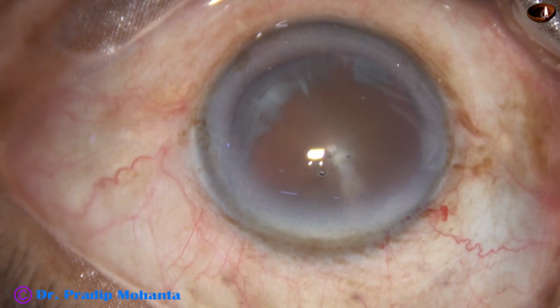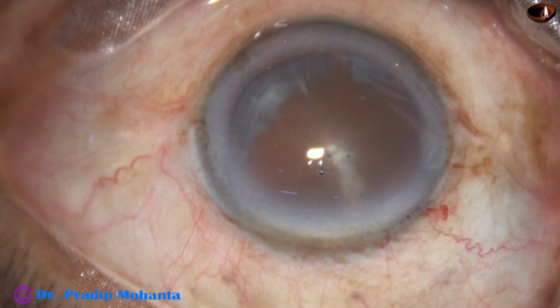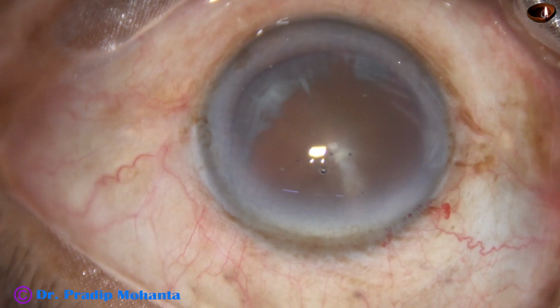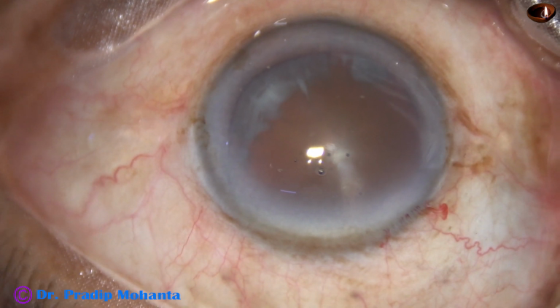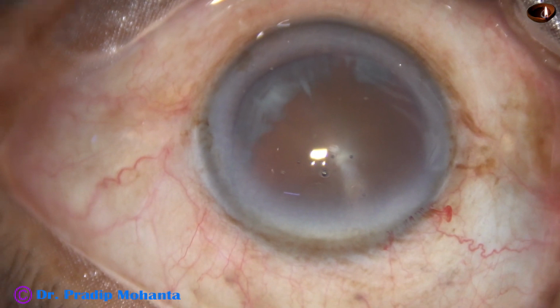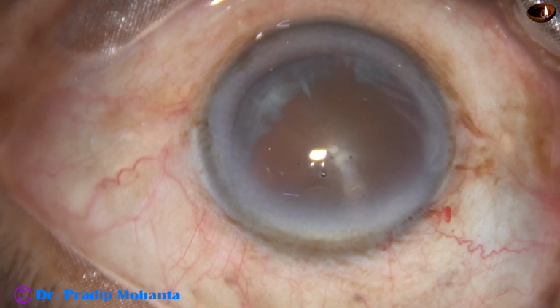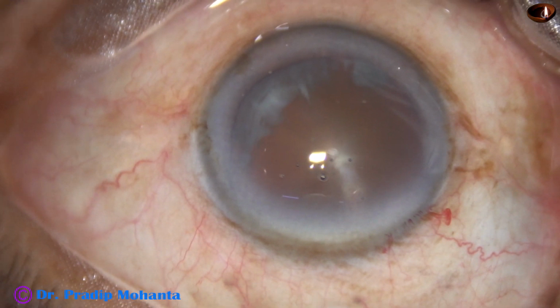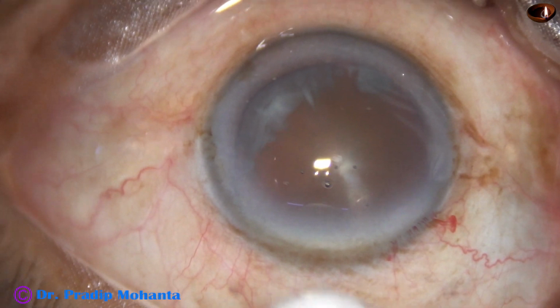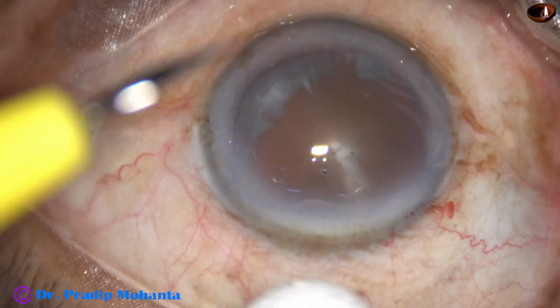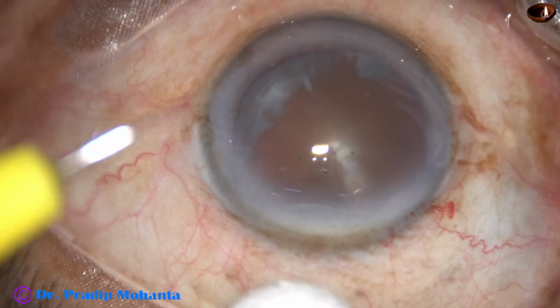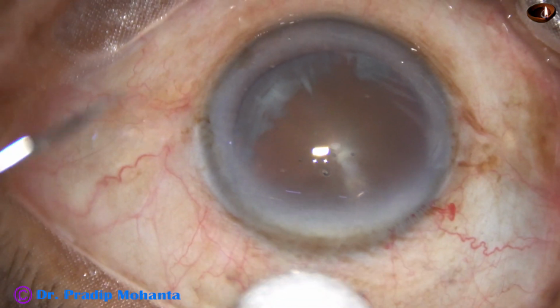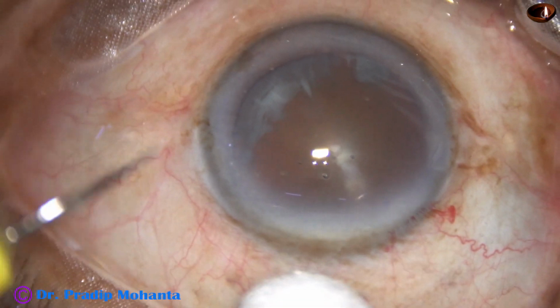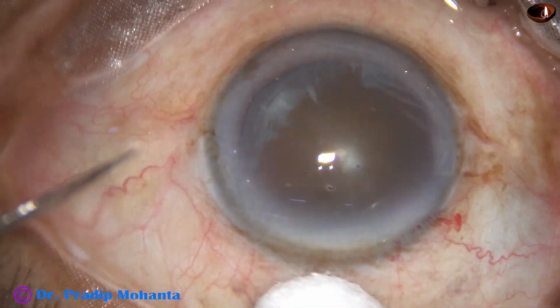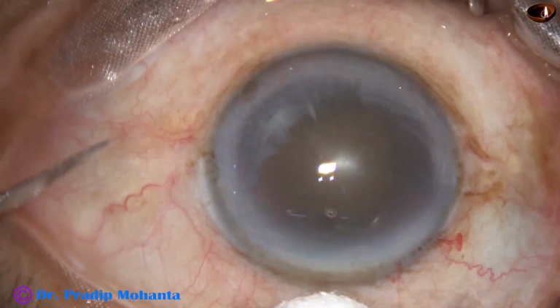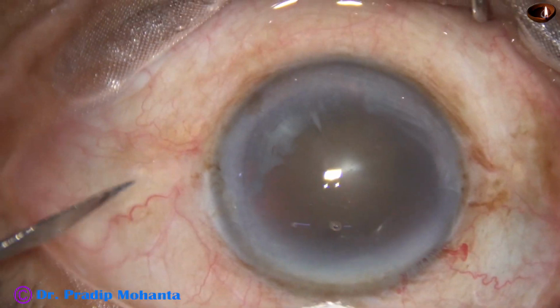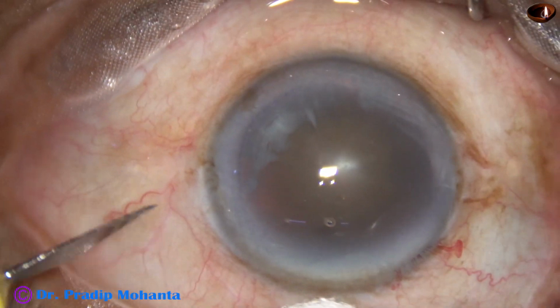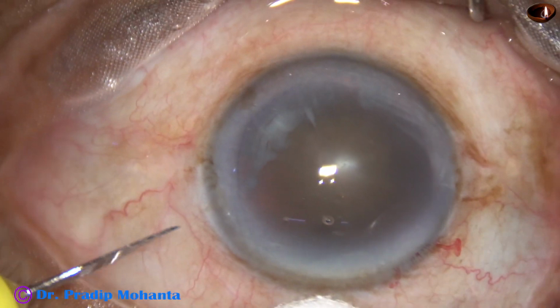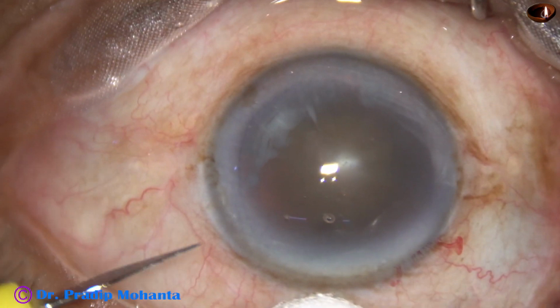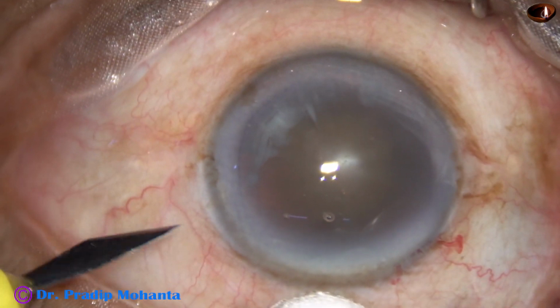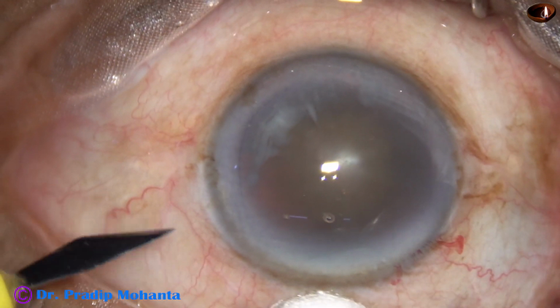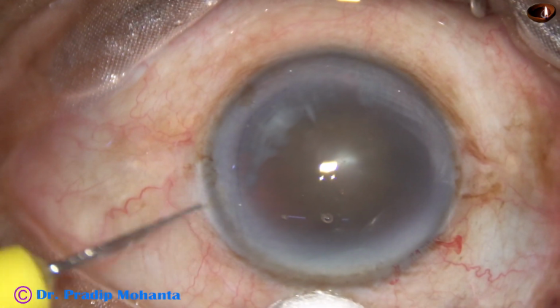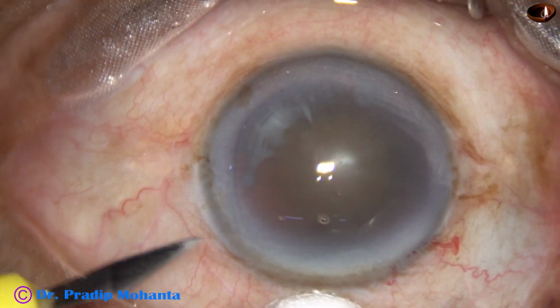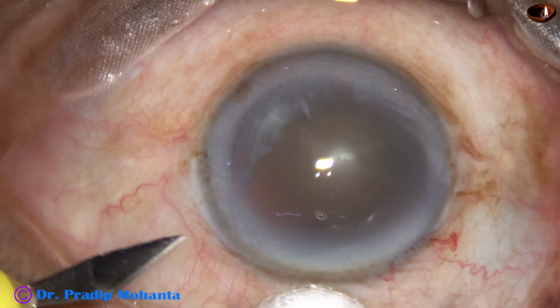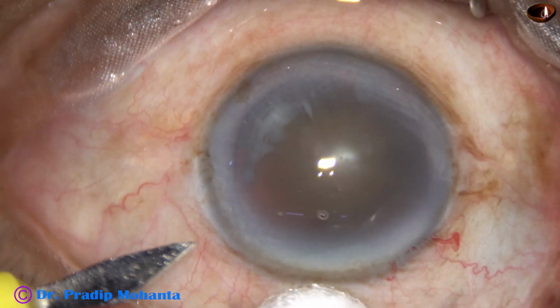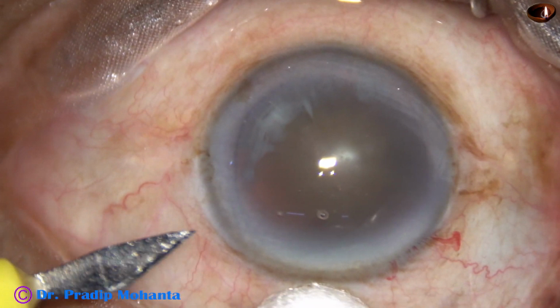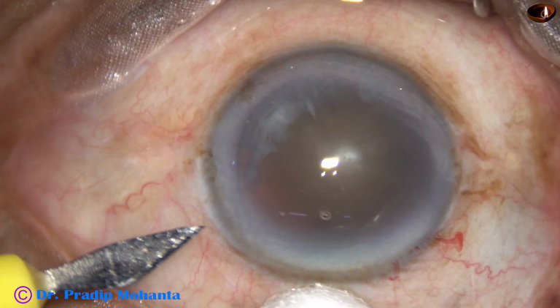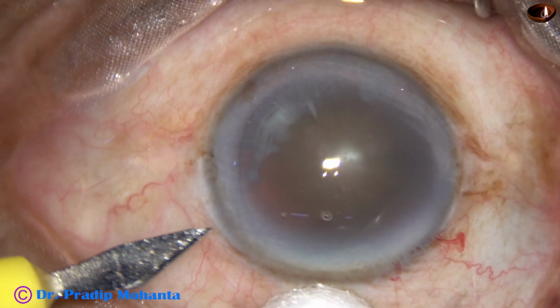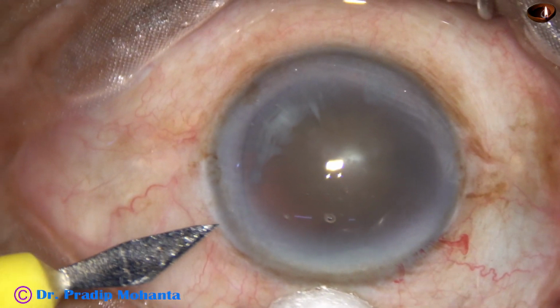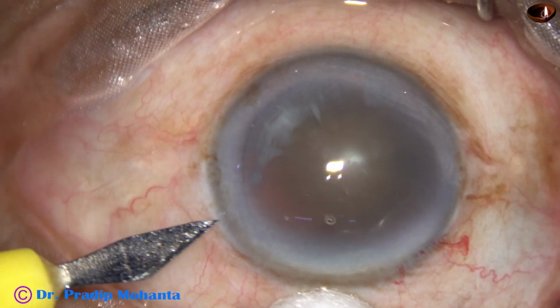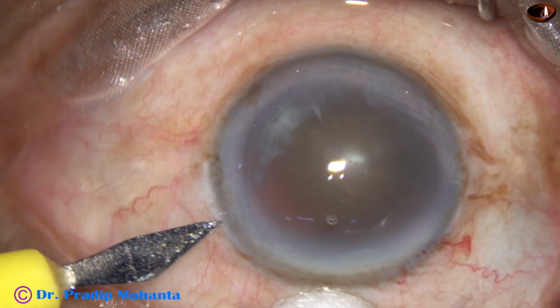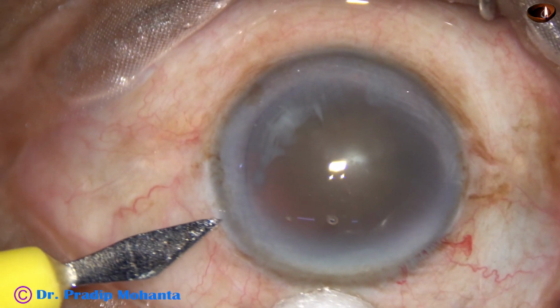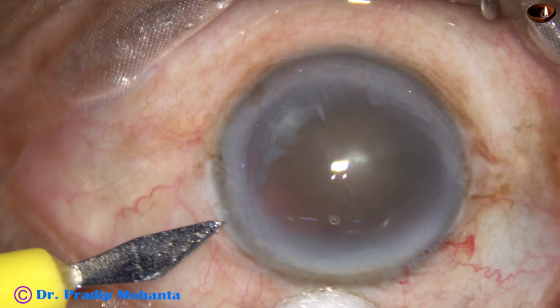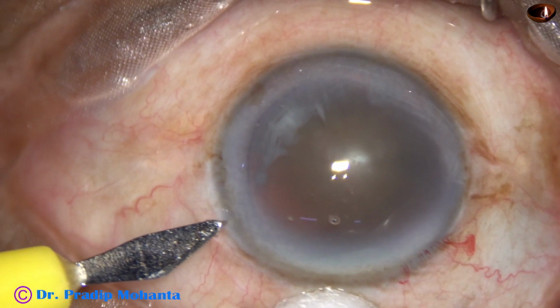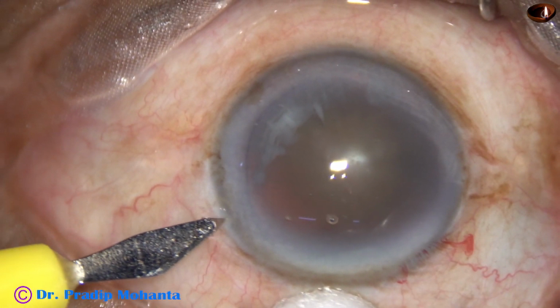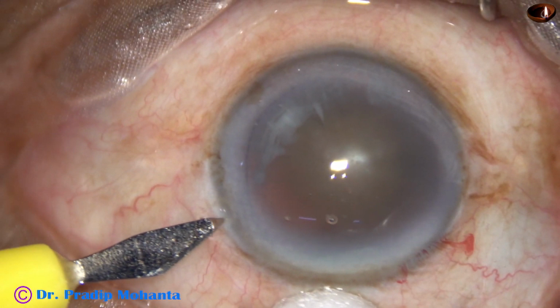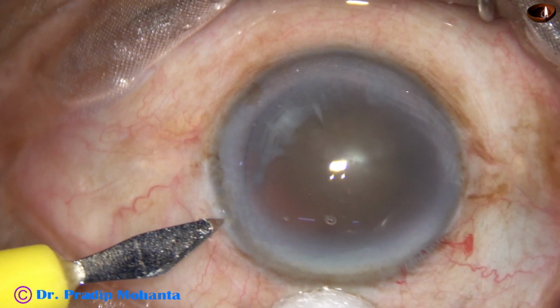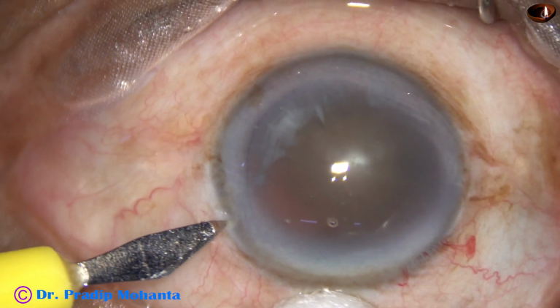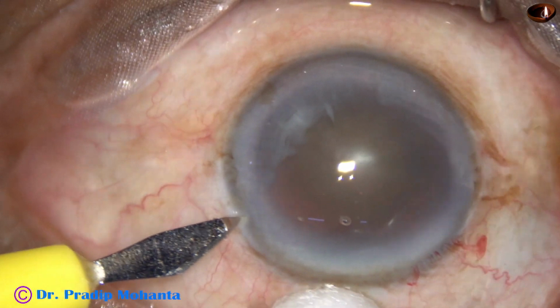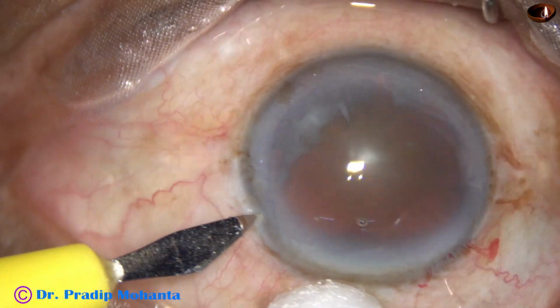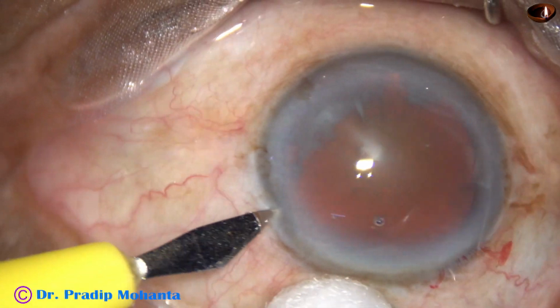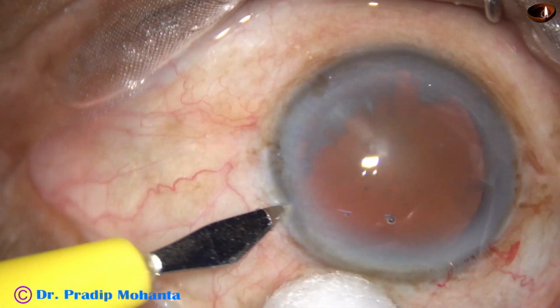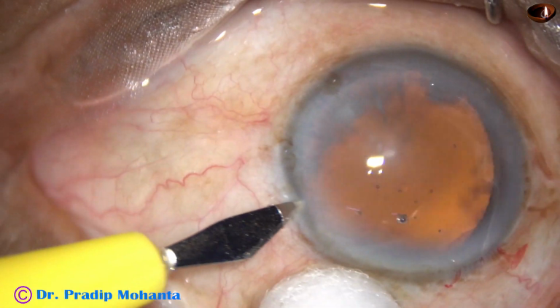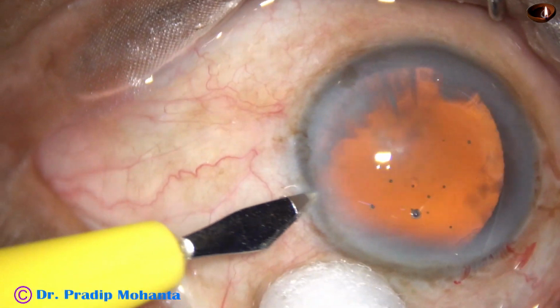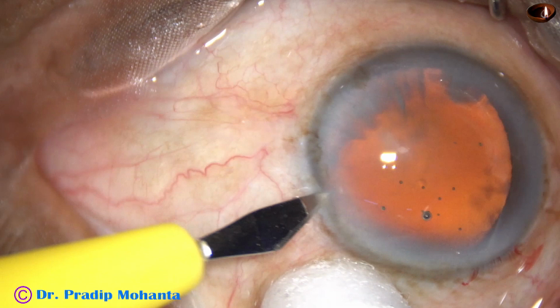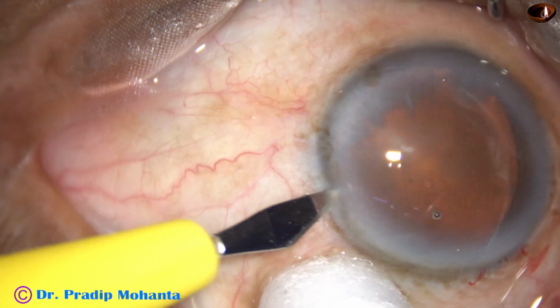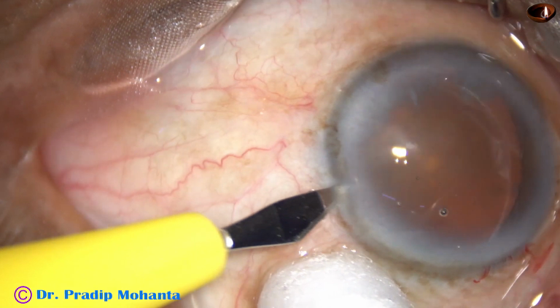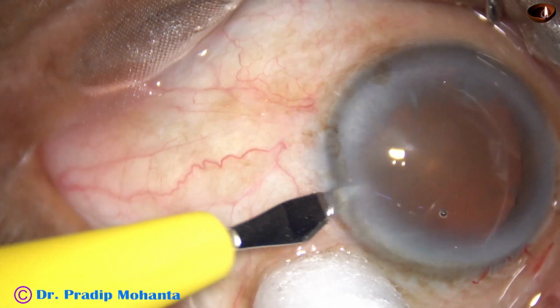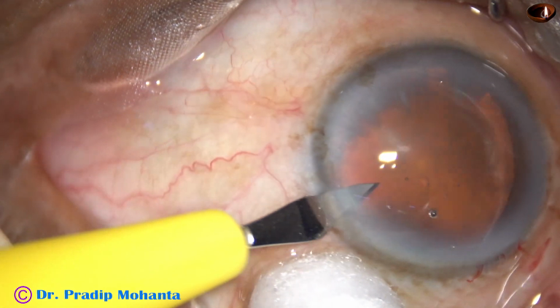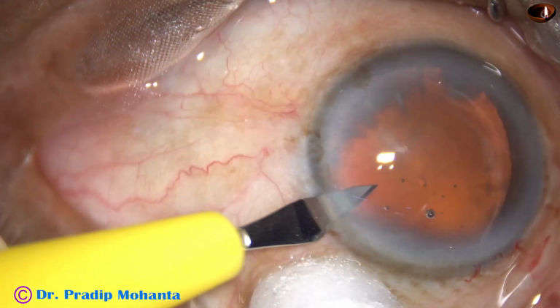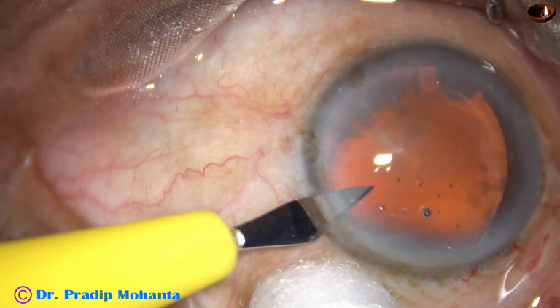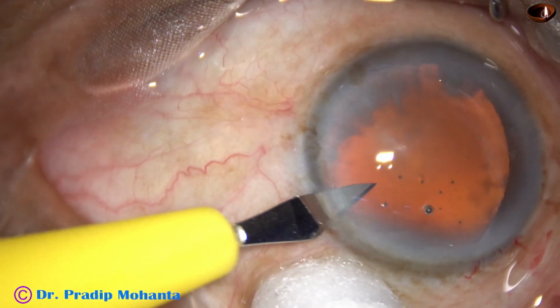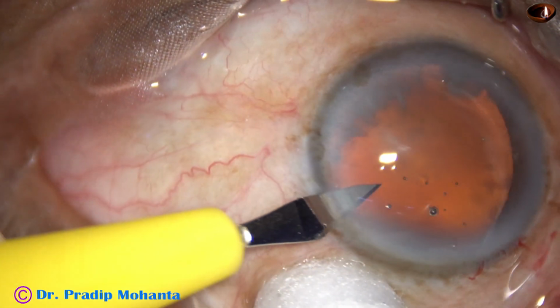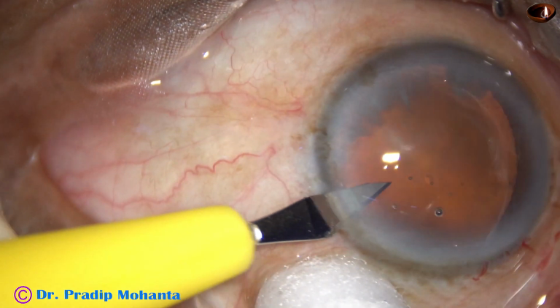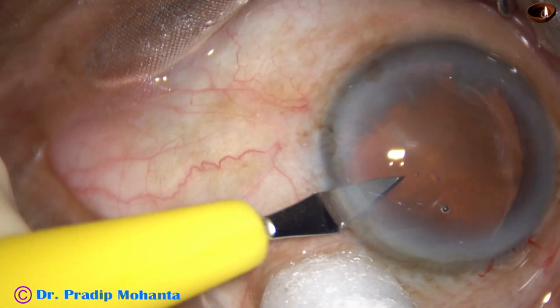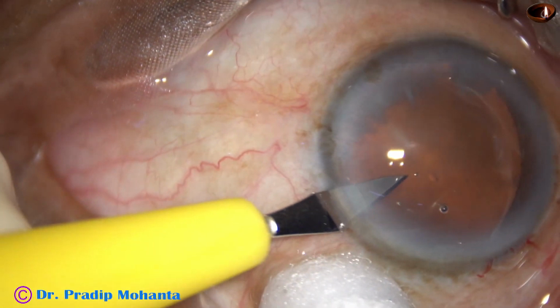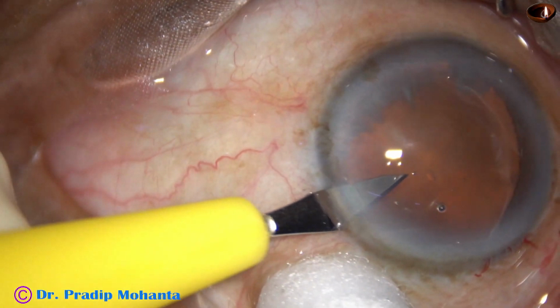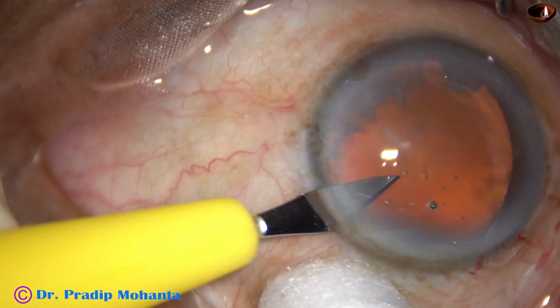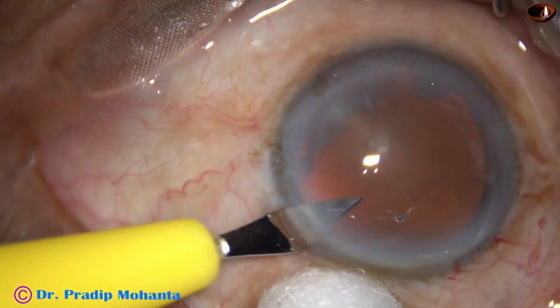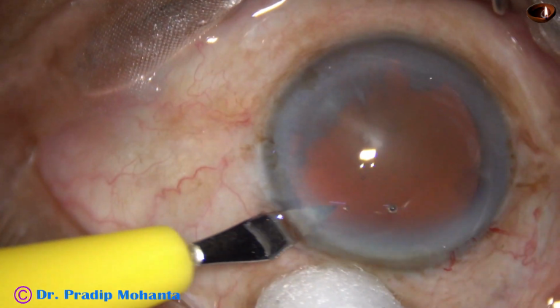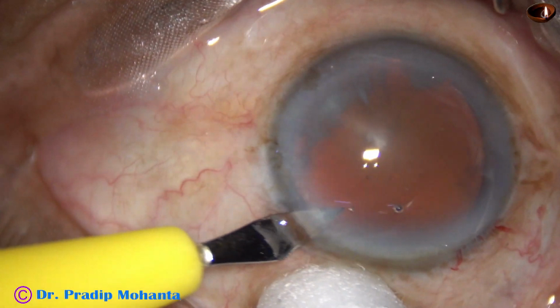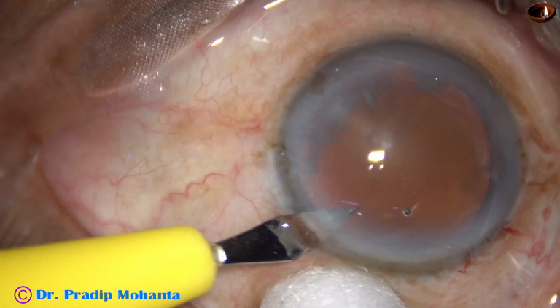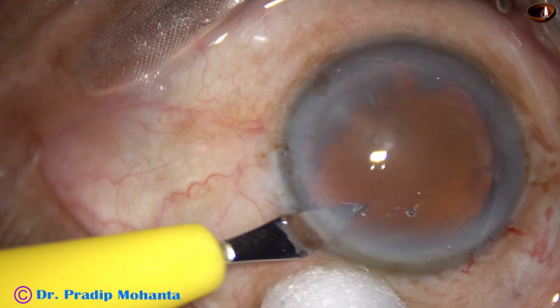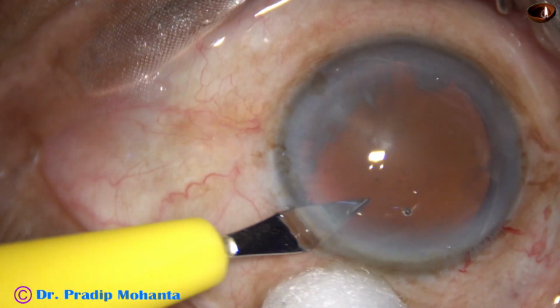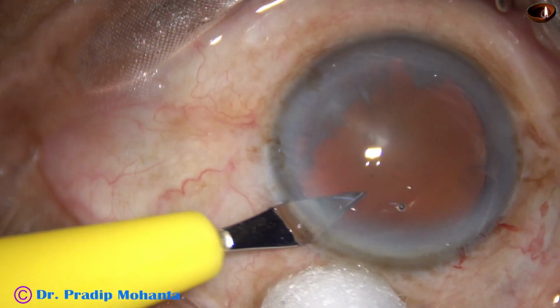Now a side port is made on the left side of the main incision, about 3 clock hours away.